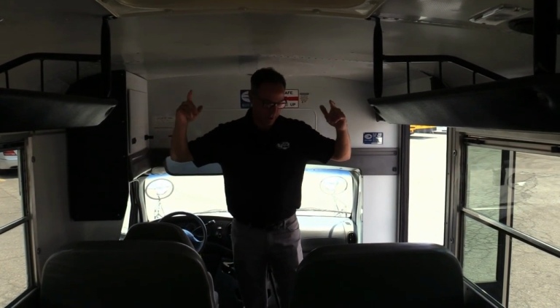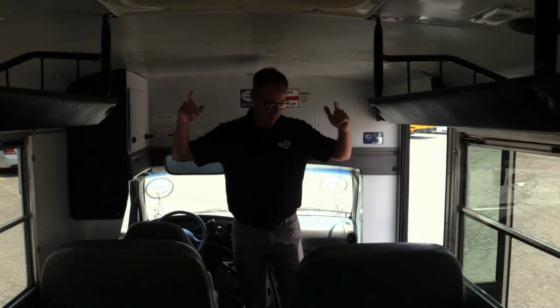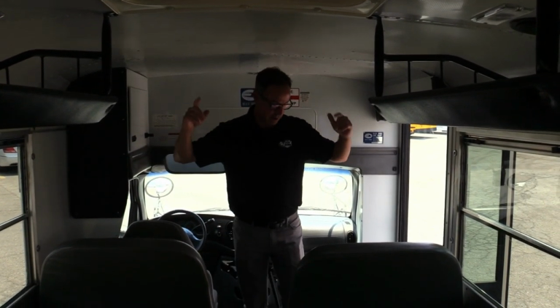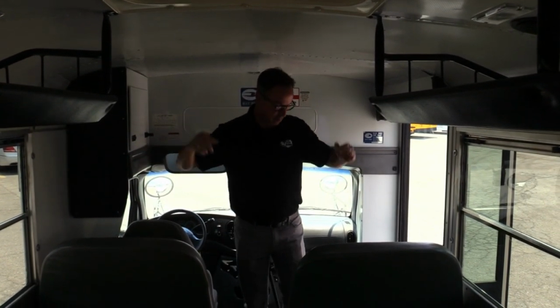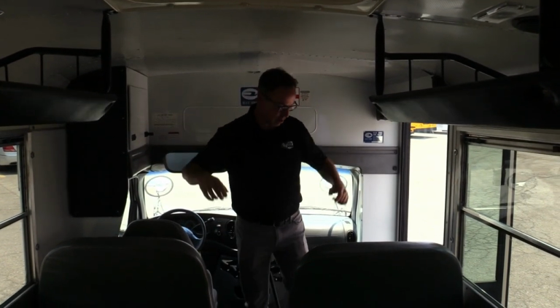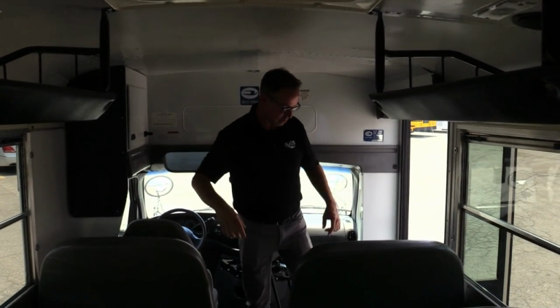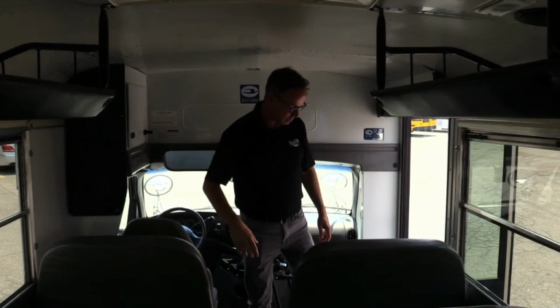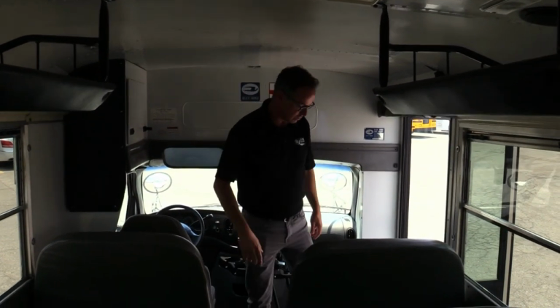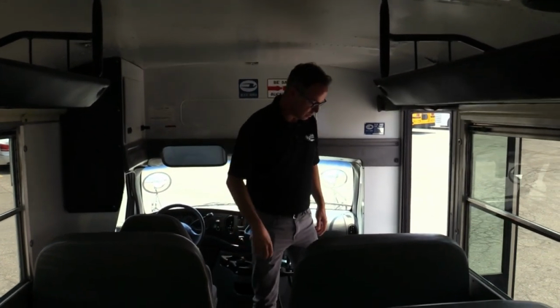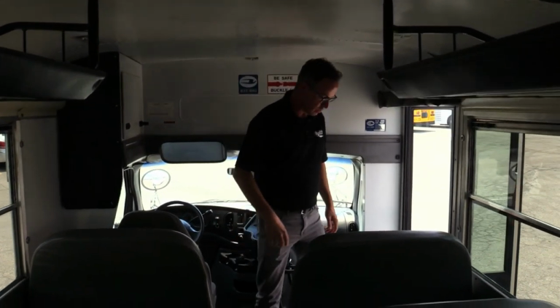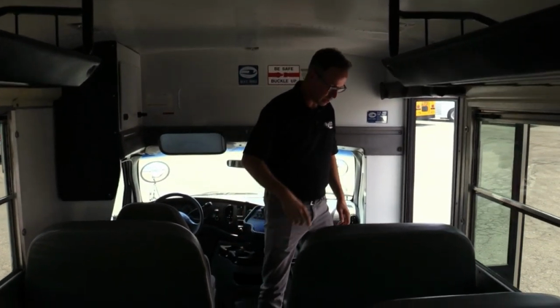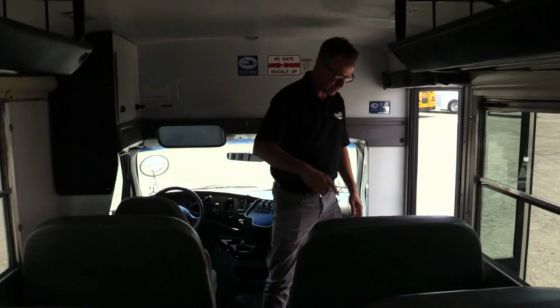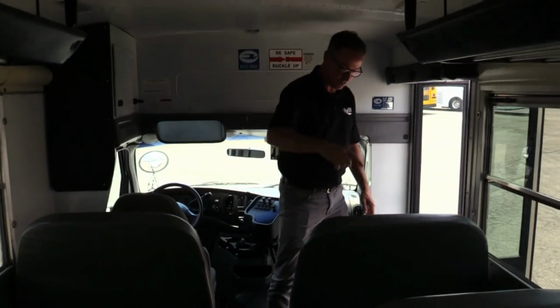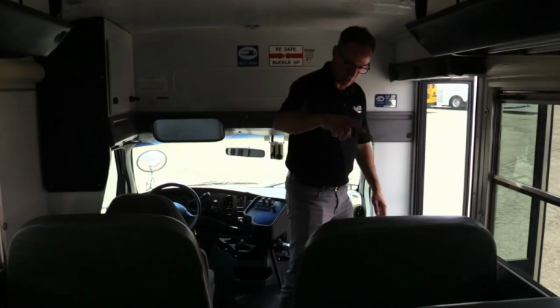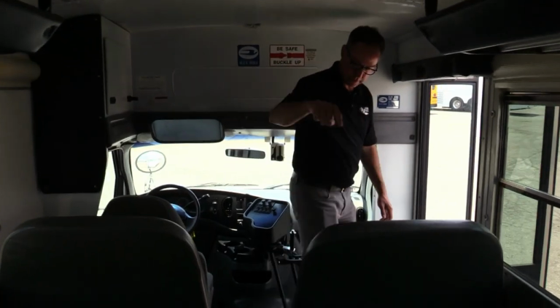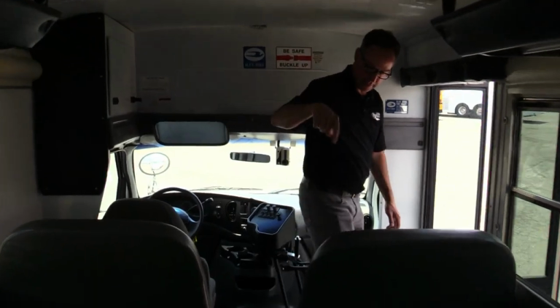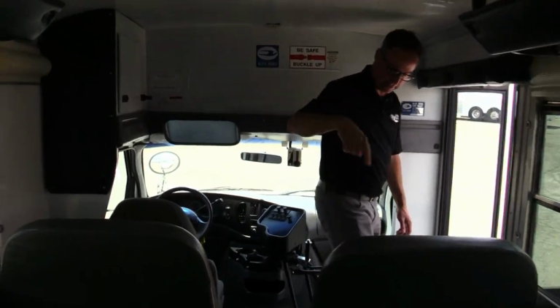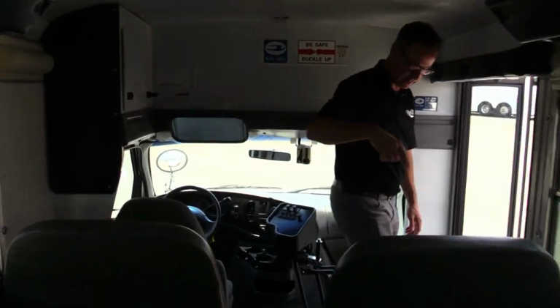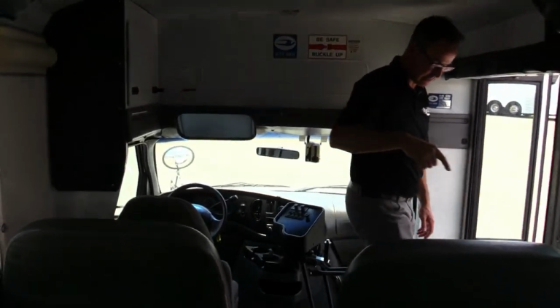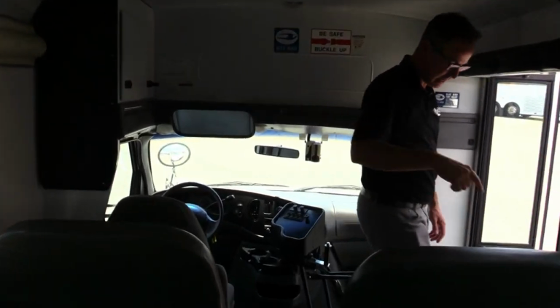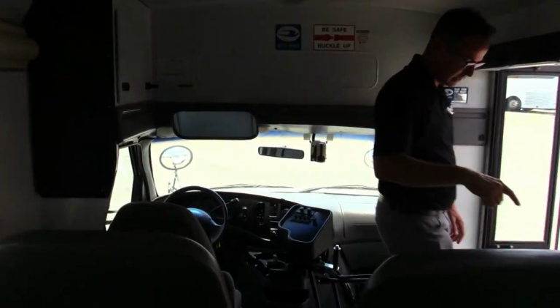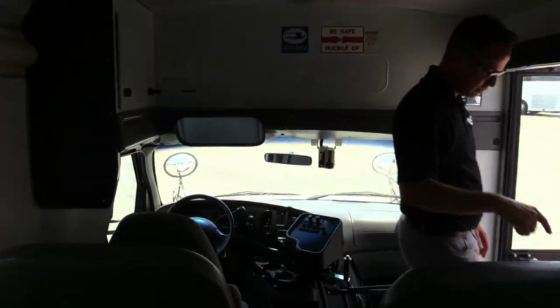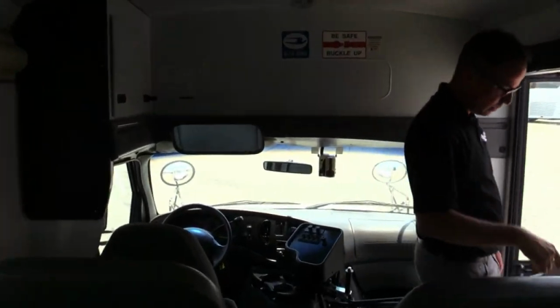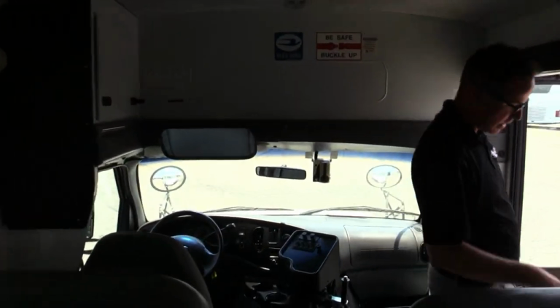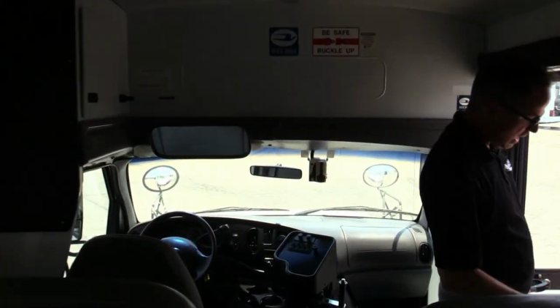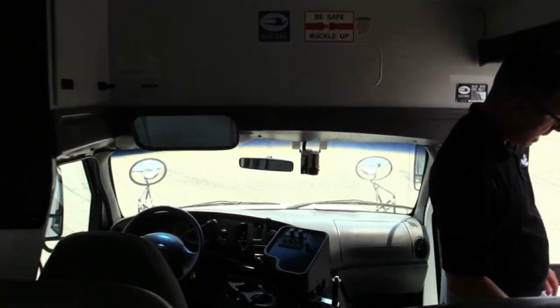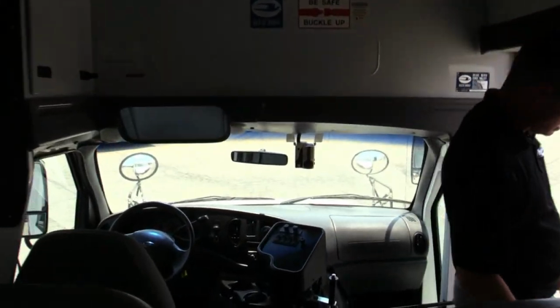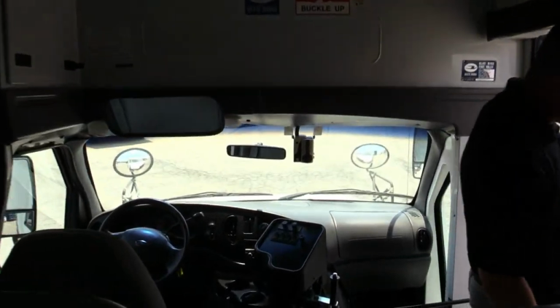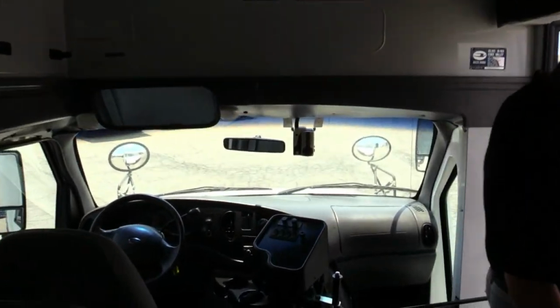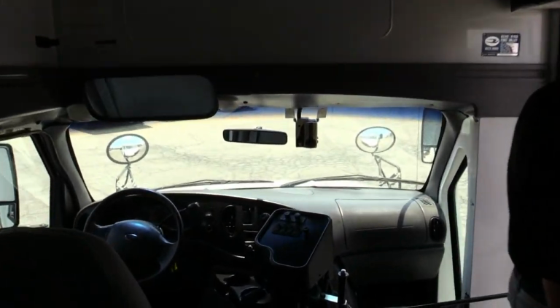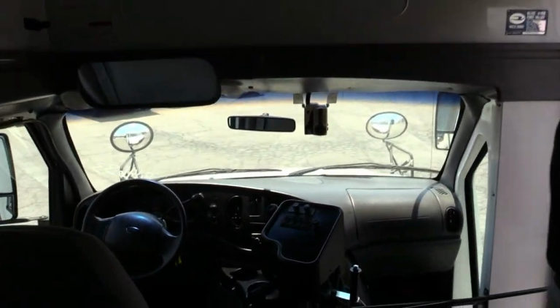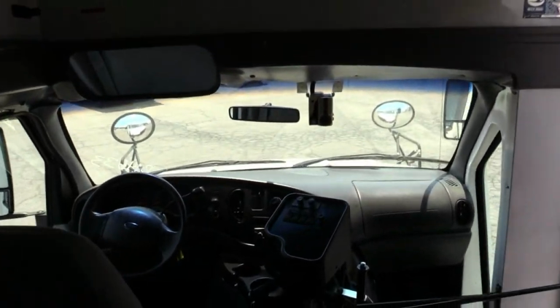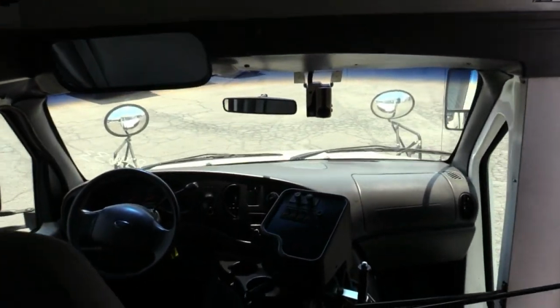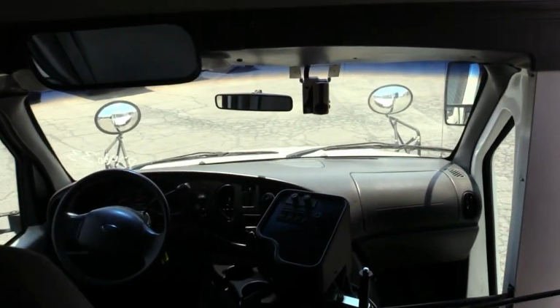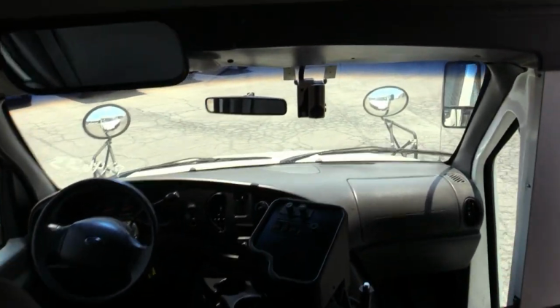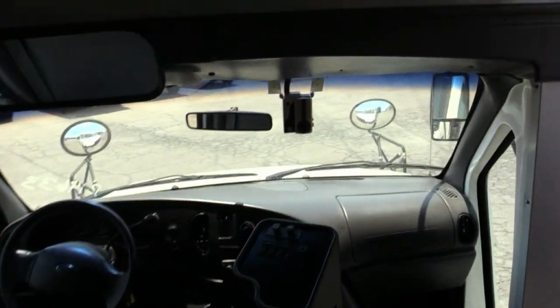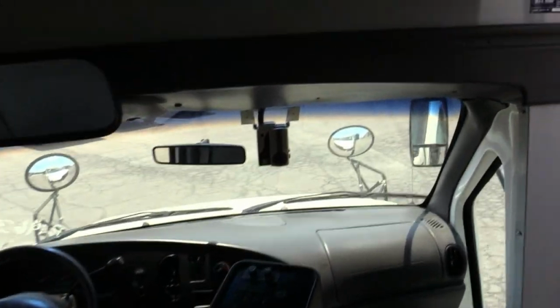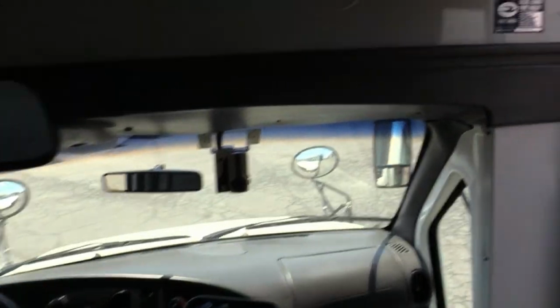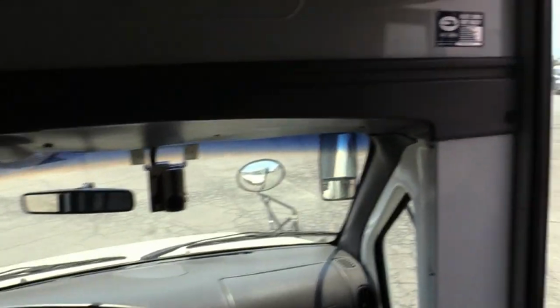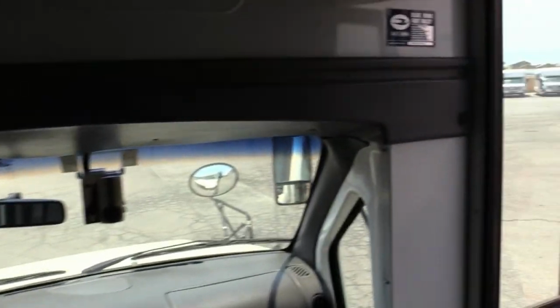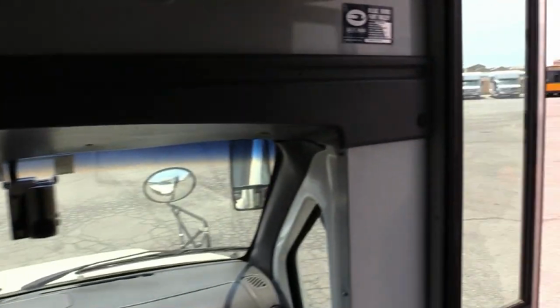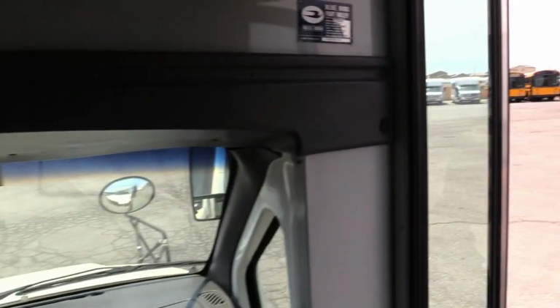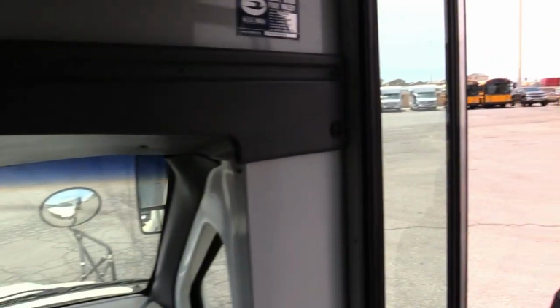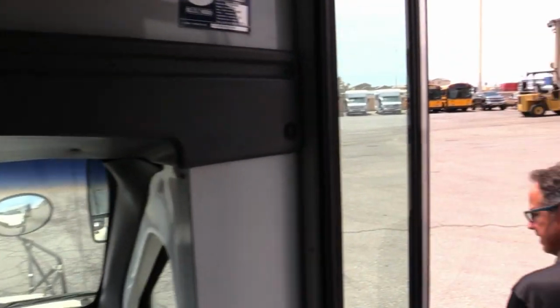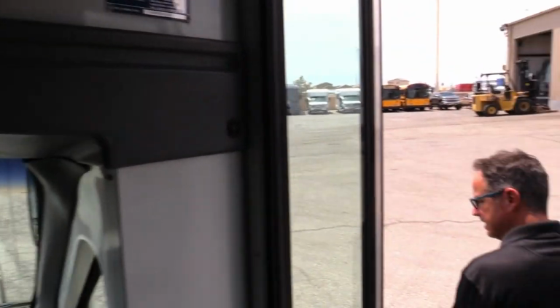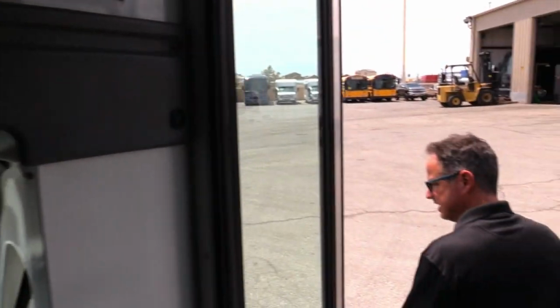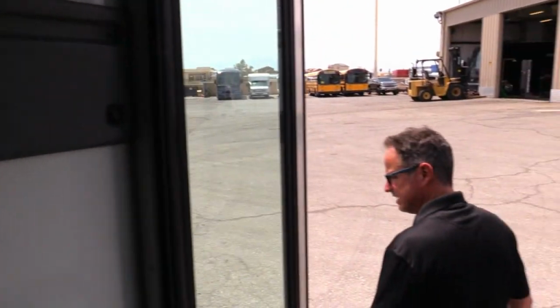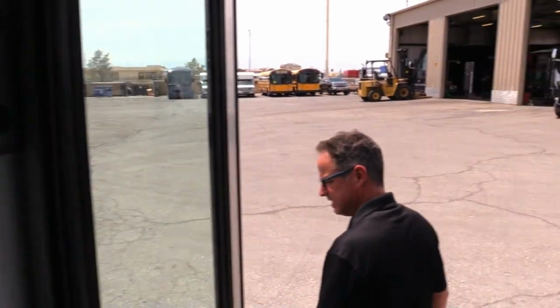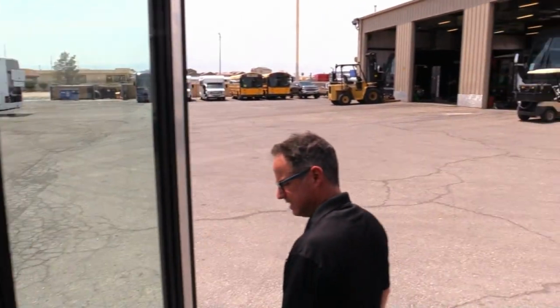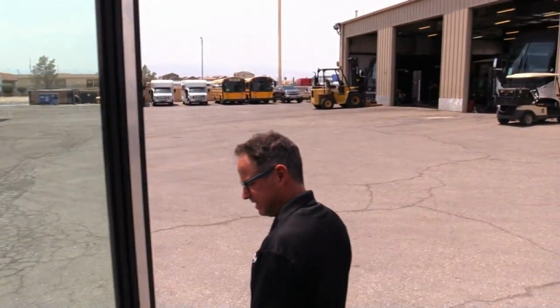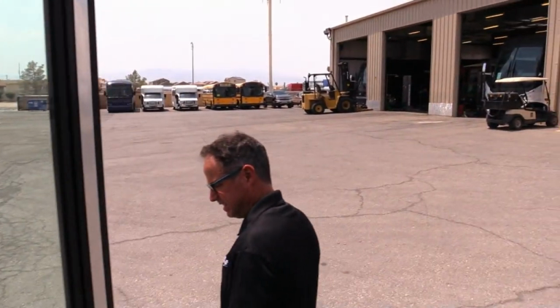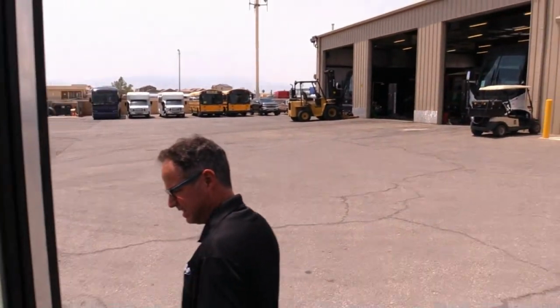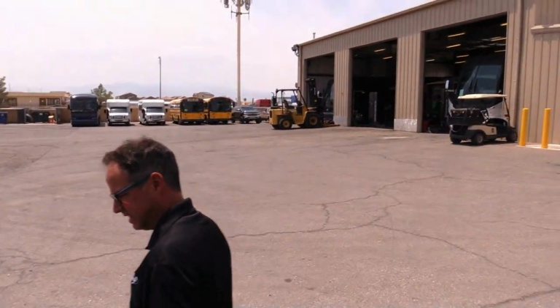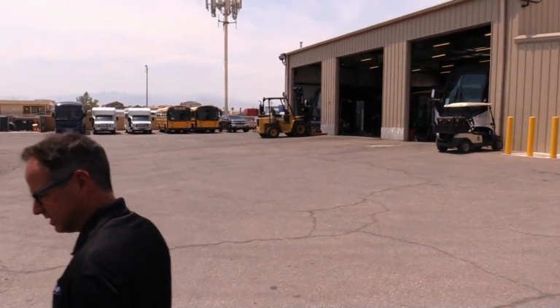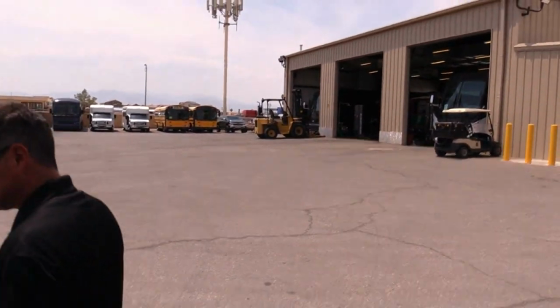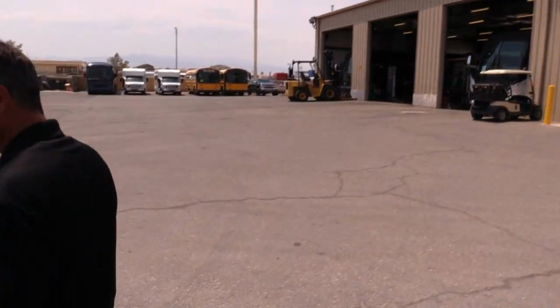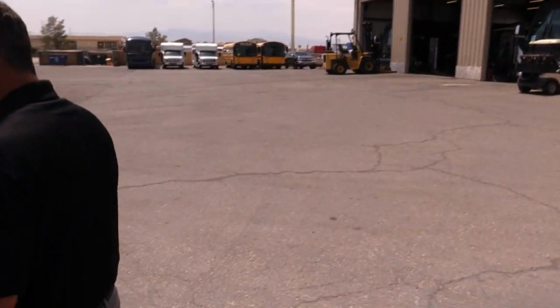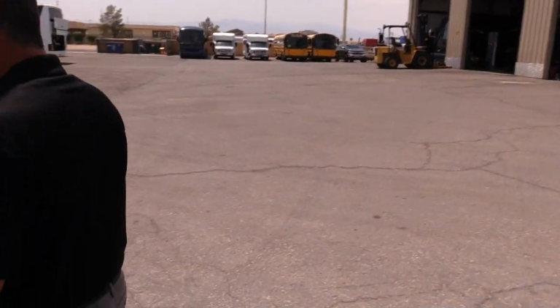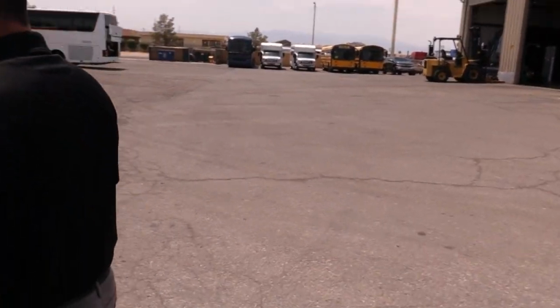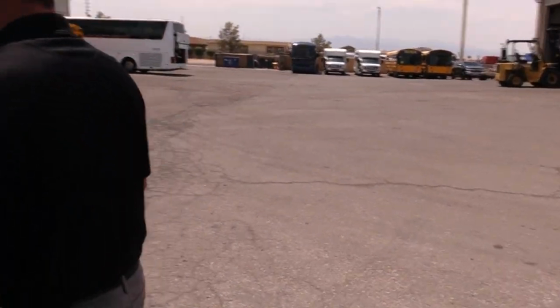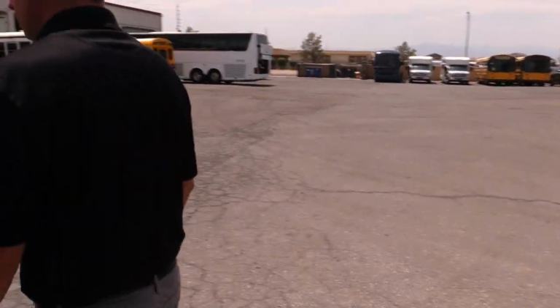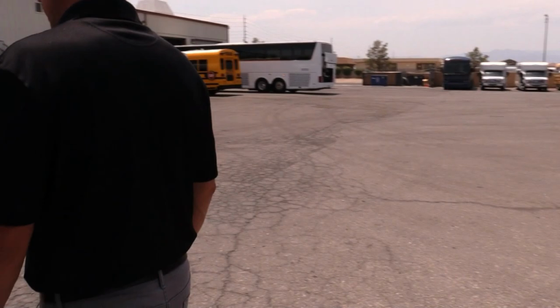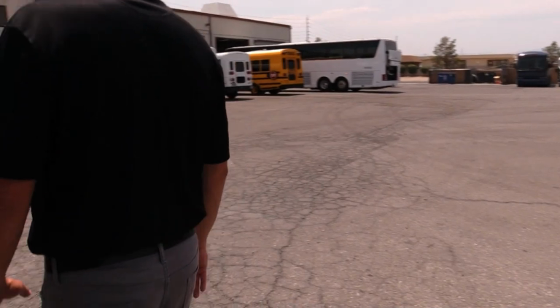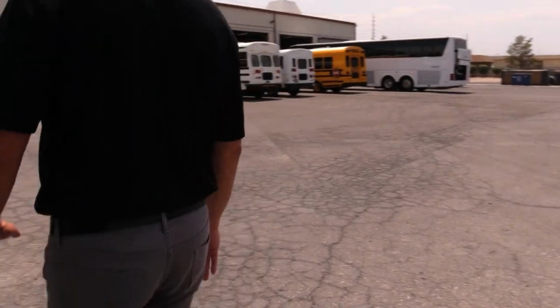Open overhead parcel storage. 14 seats with lap belts. Just a cool little bus.